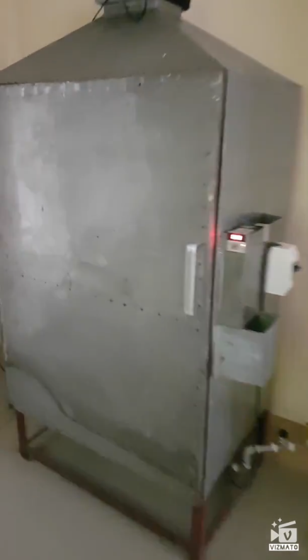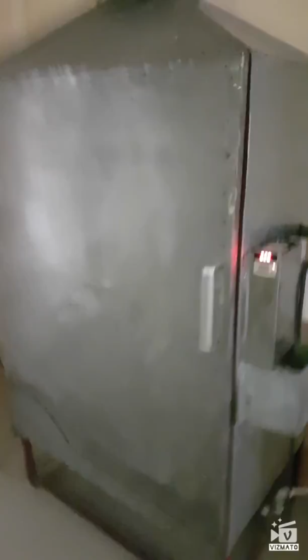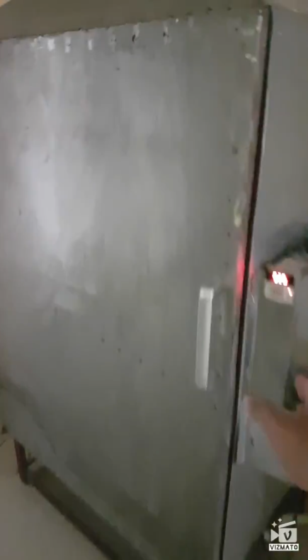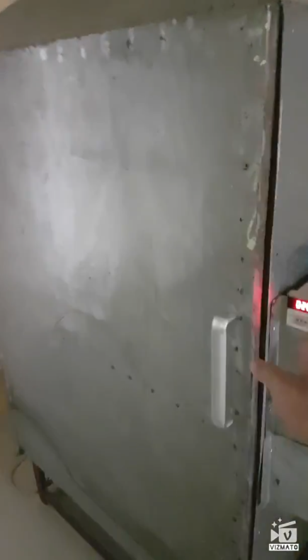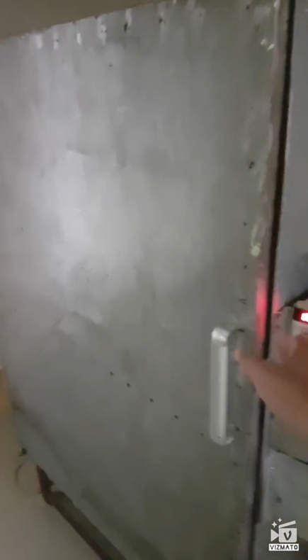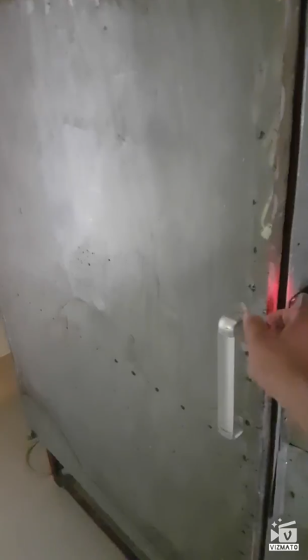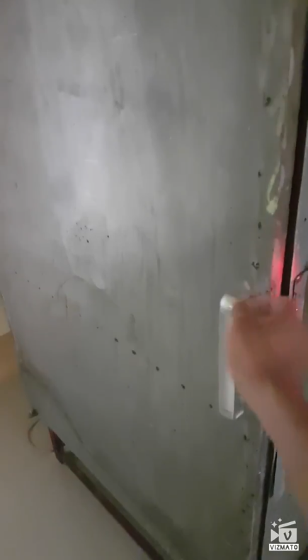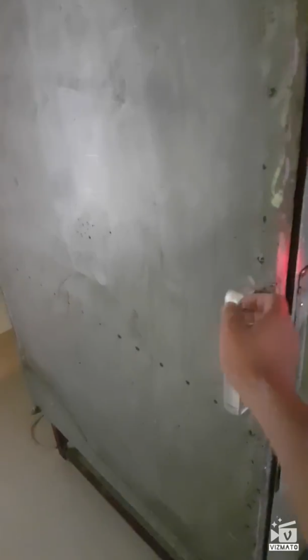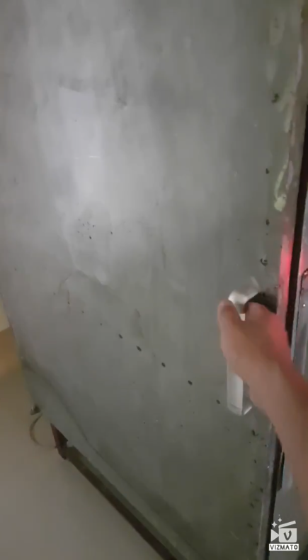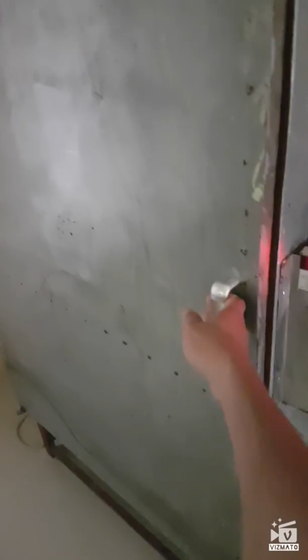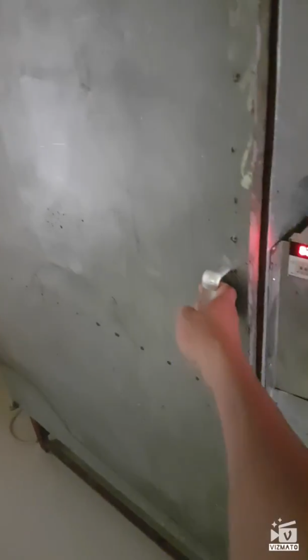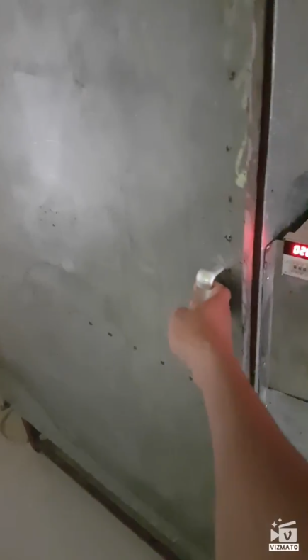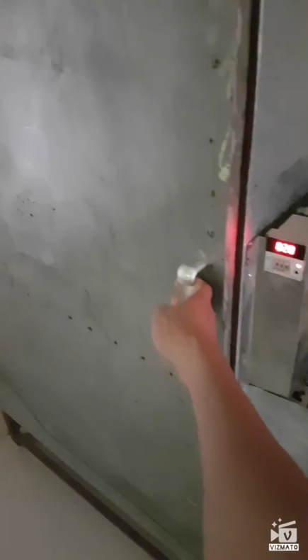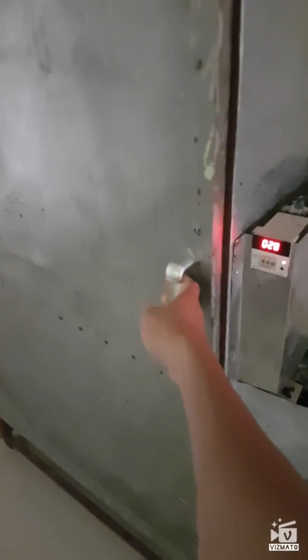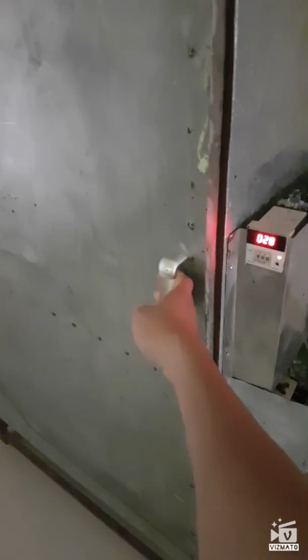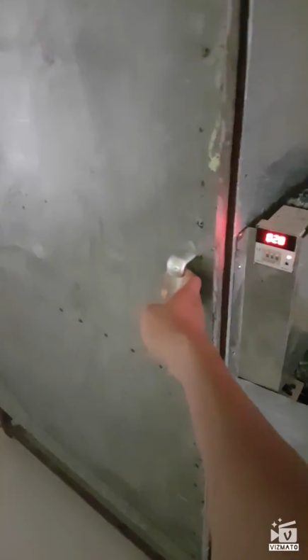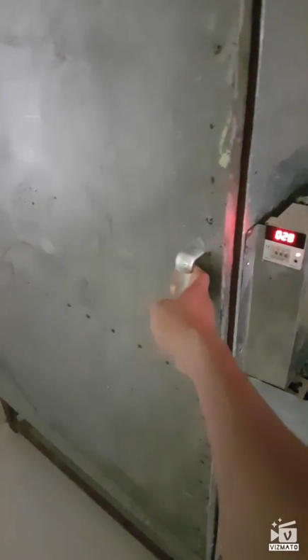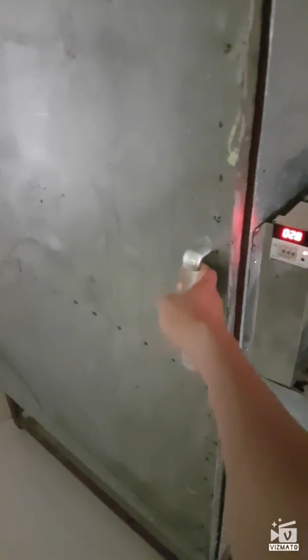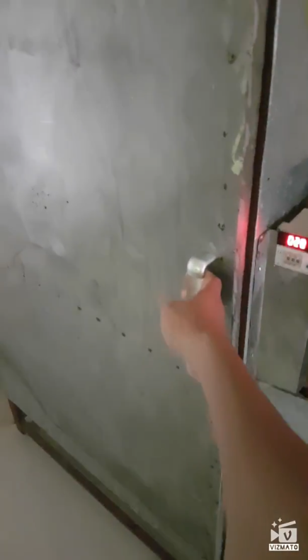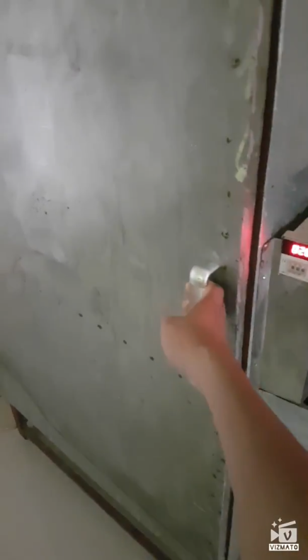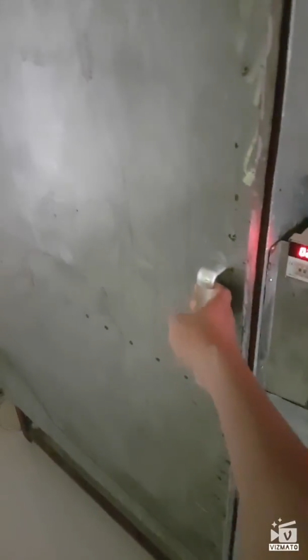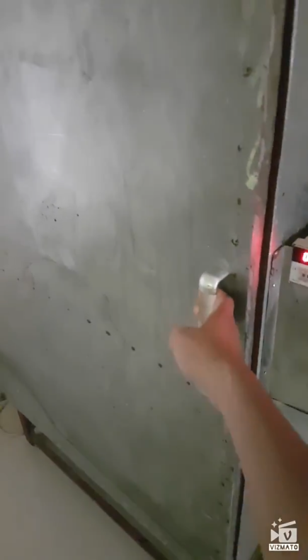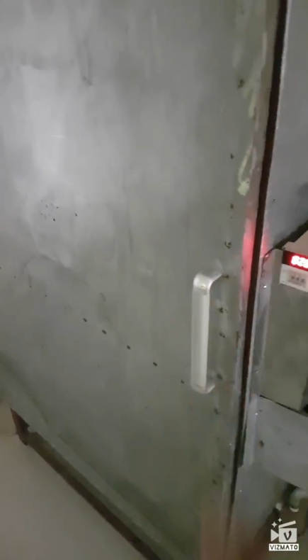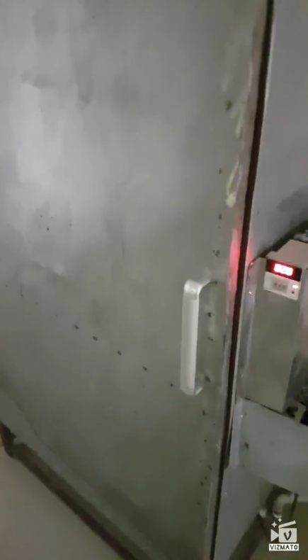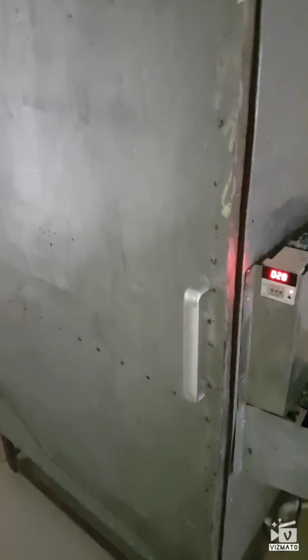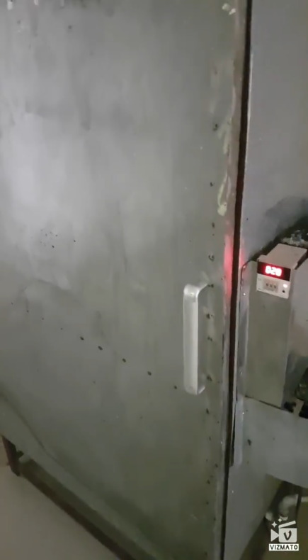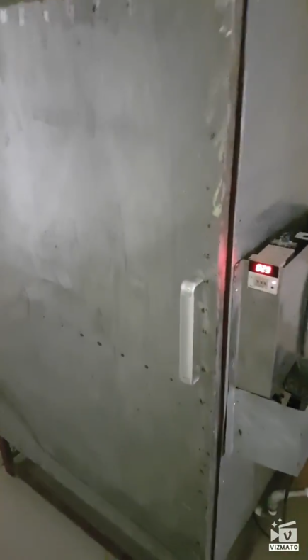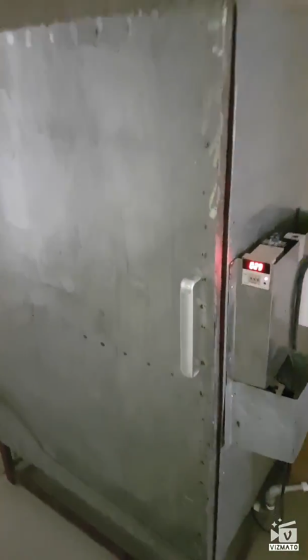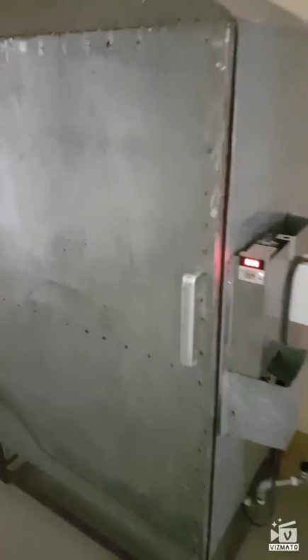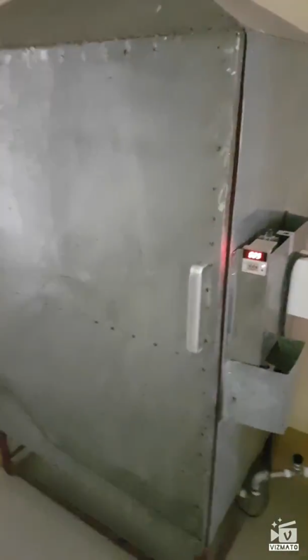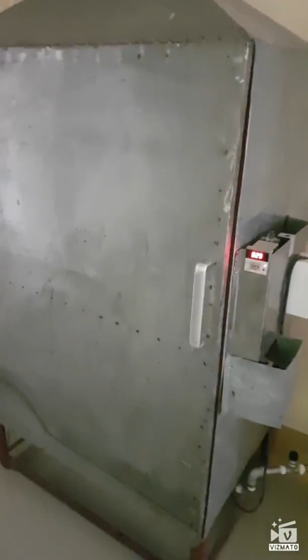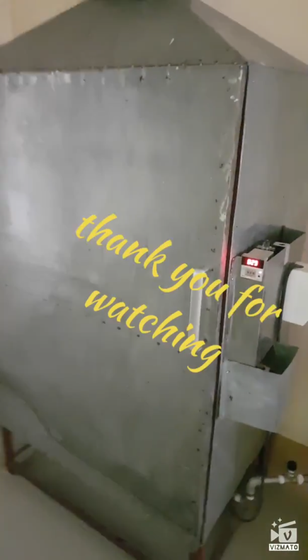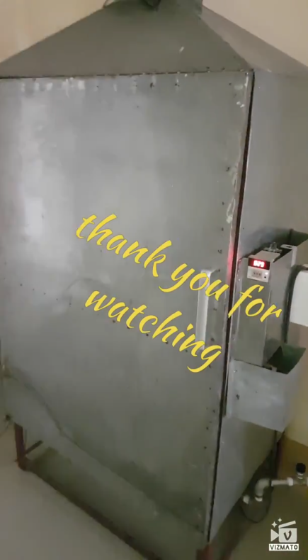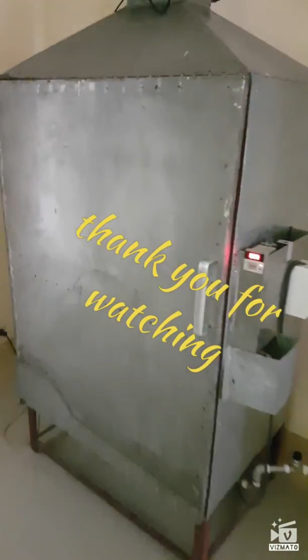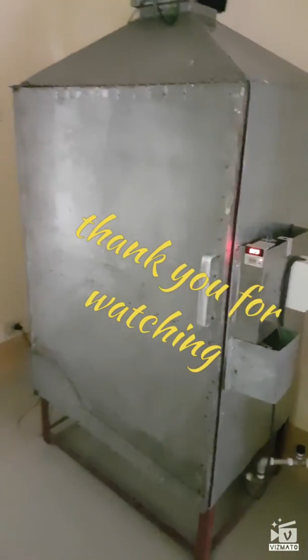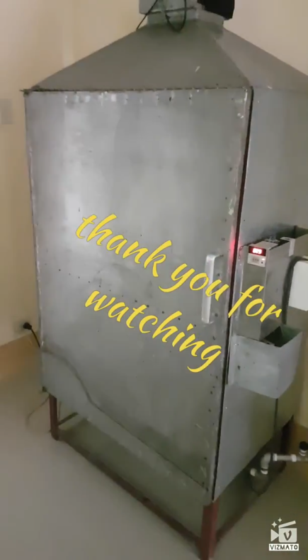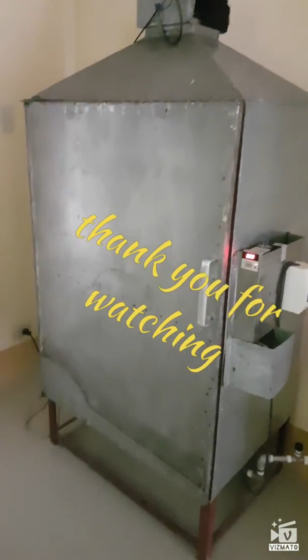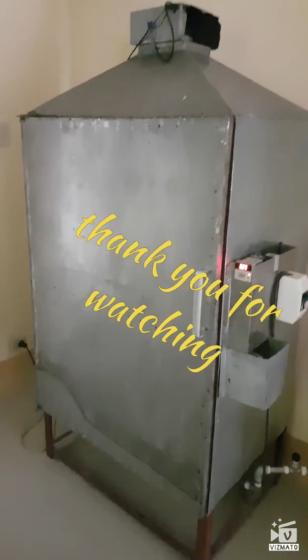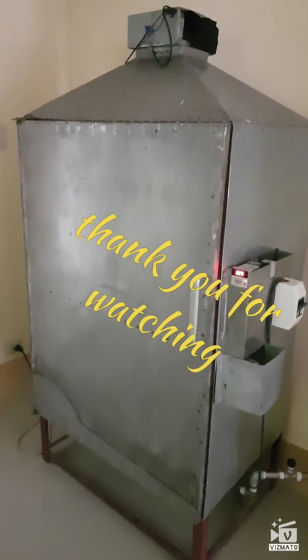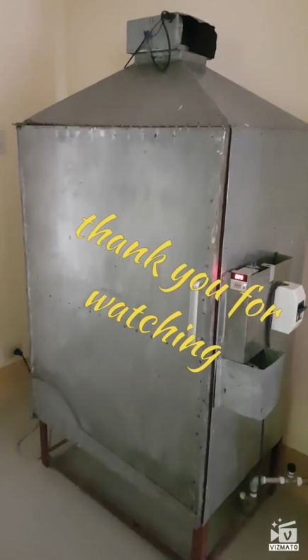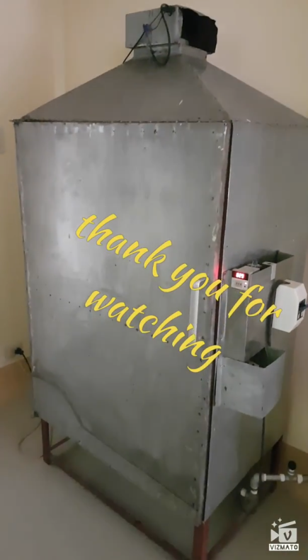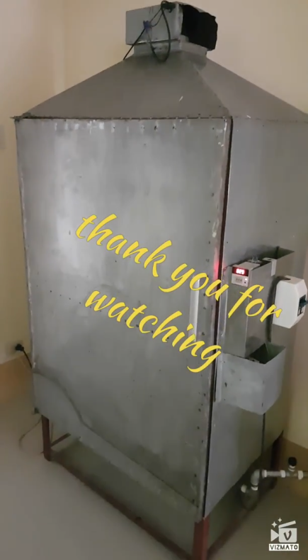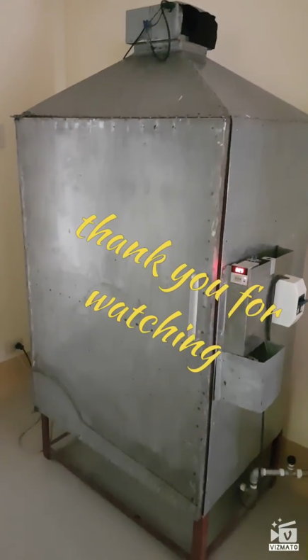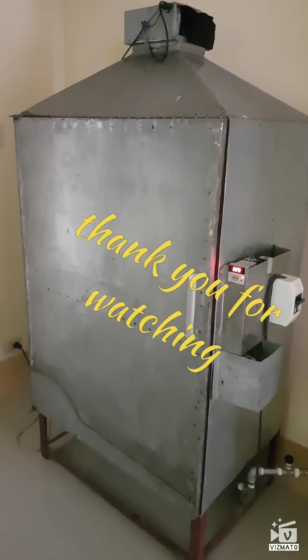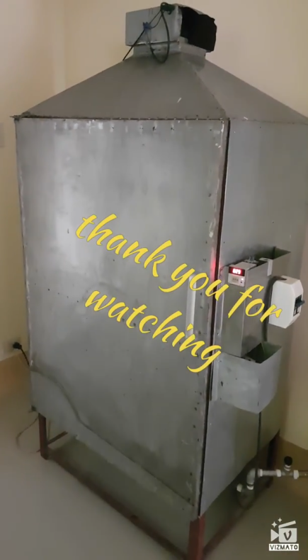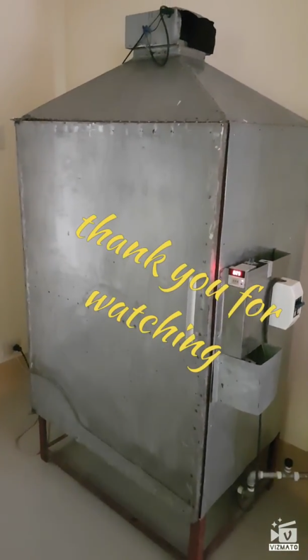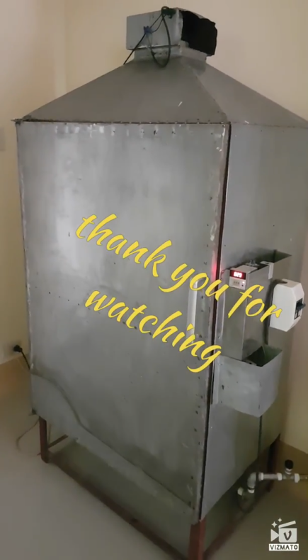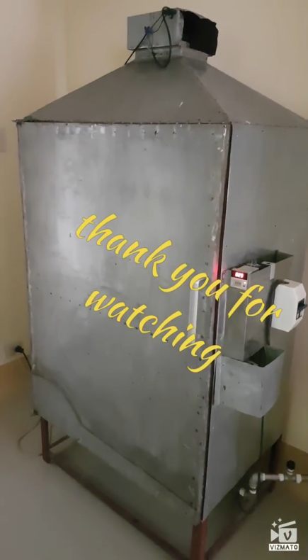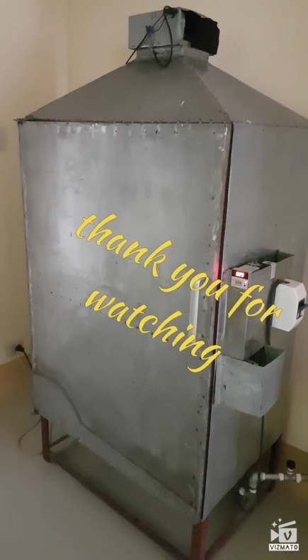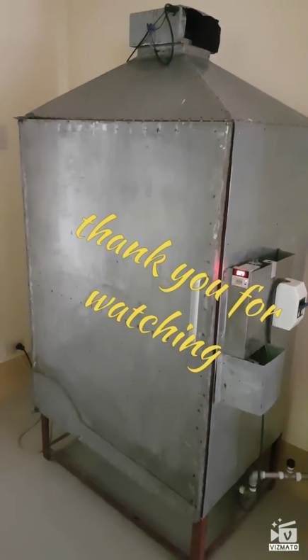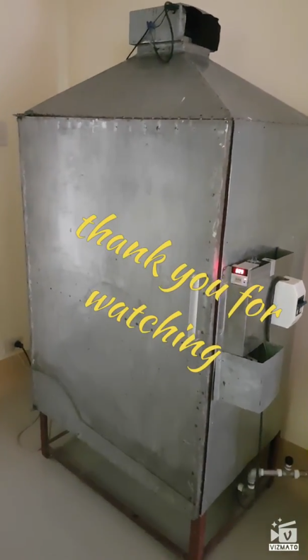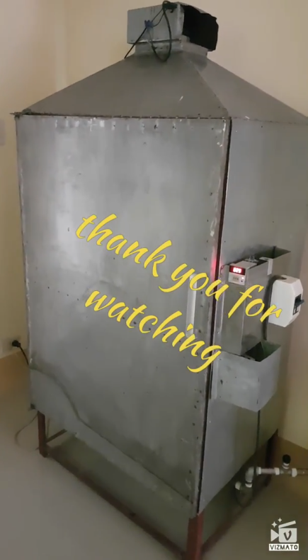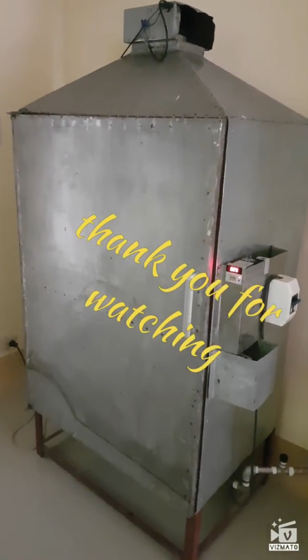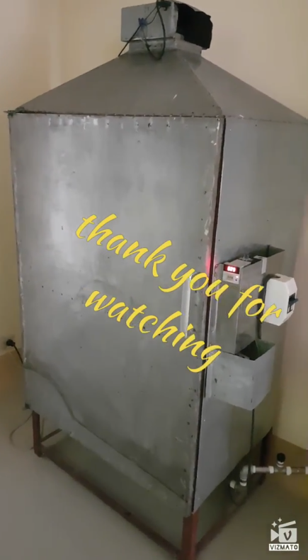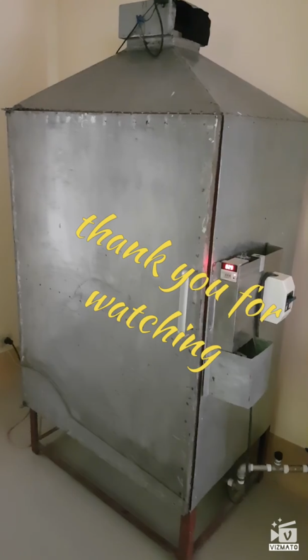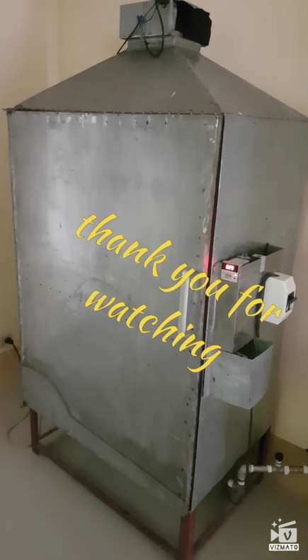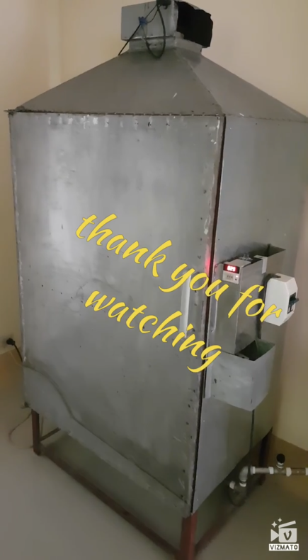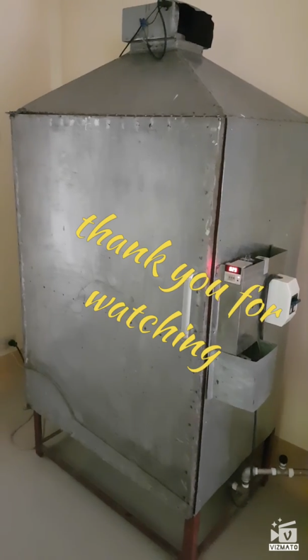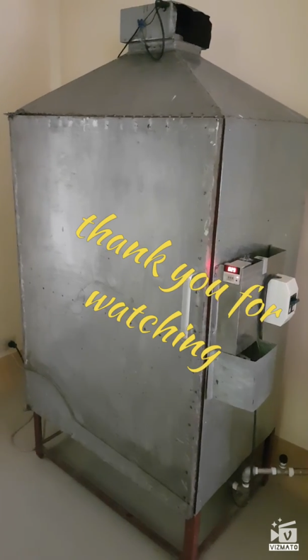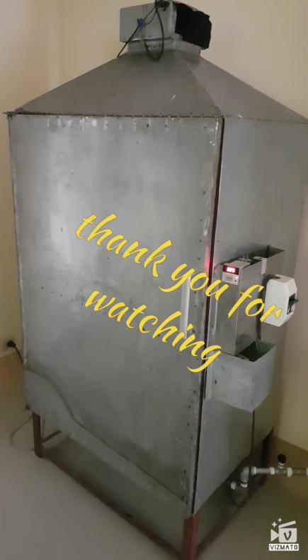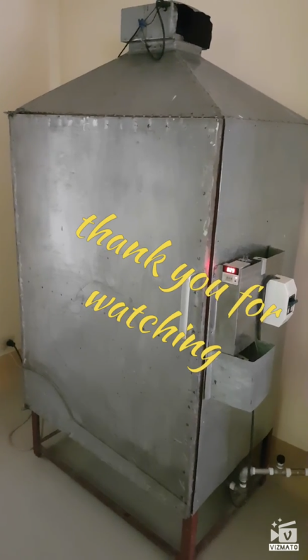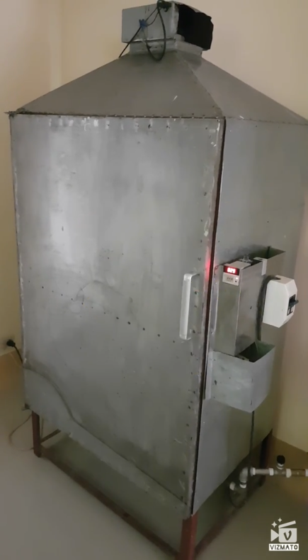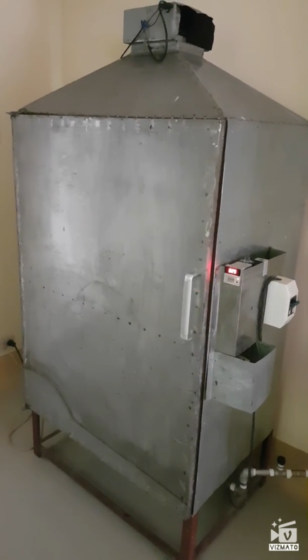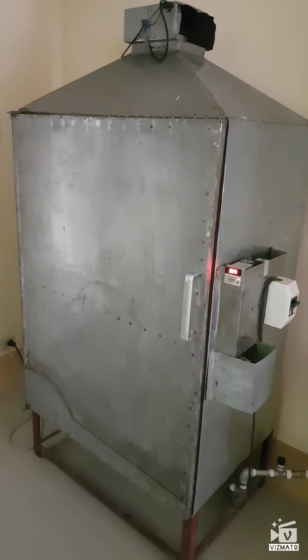Thanks for watching and hope to see you on the next machine that we are going to show you.